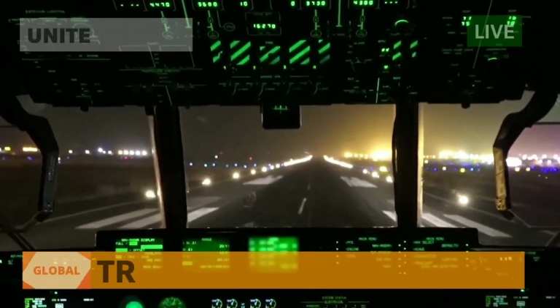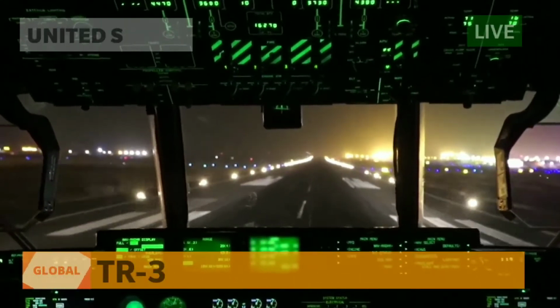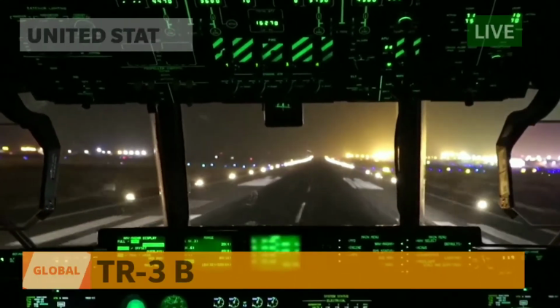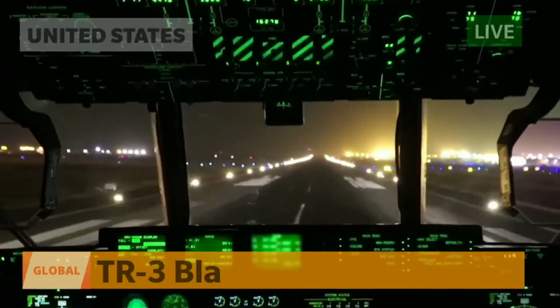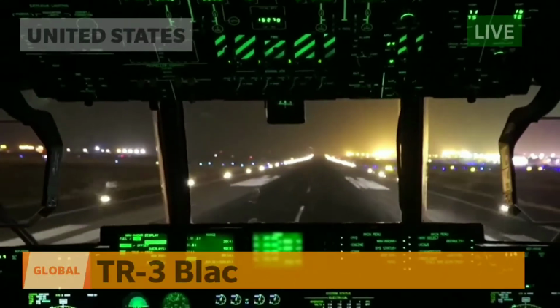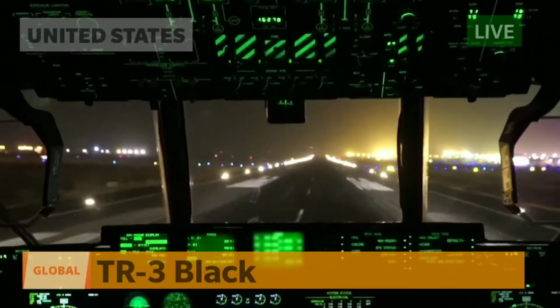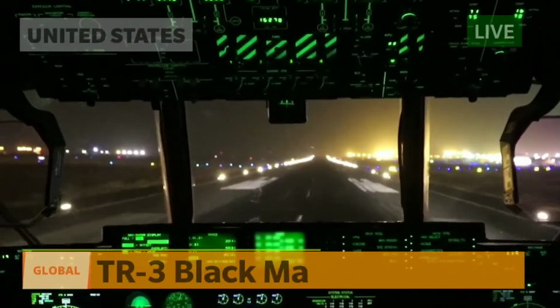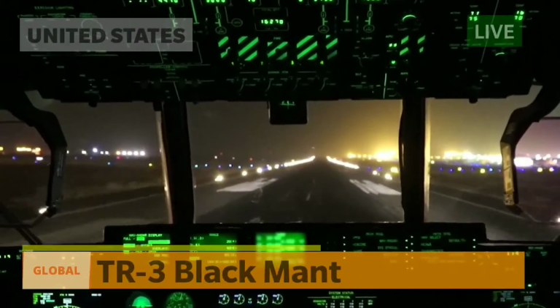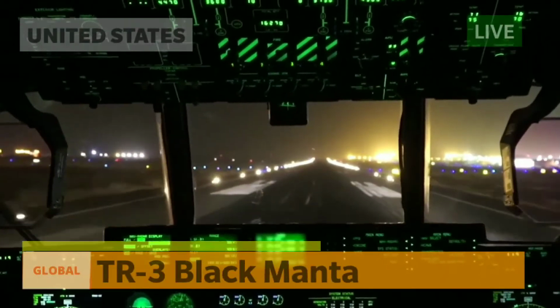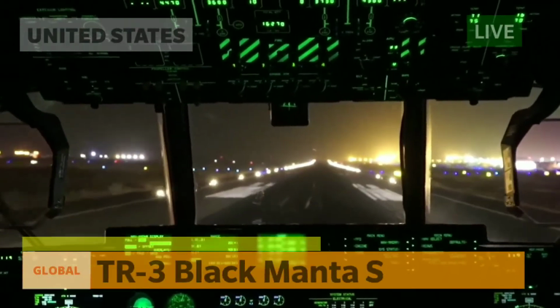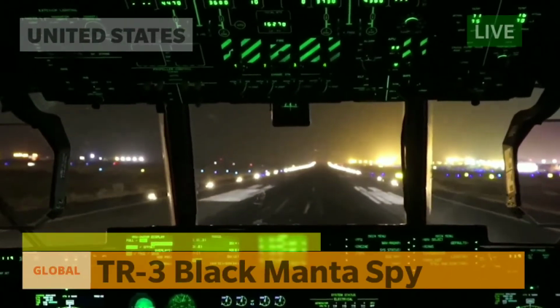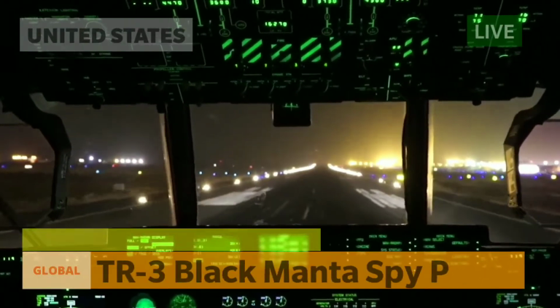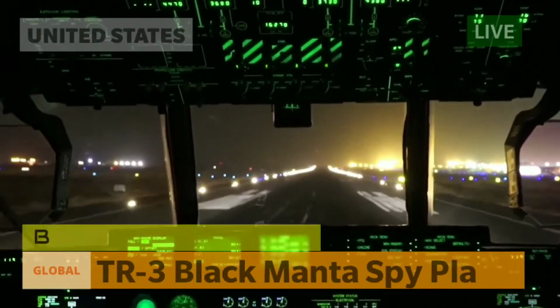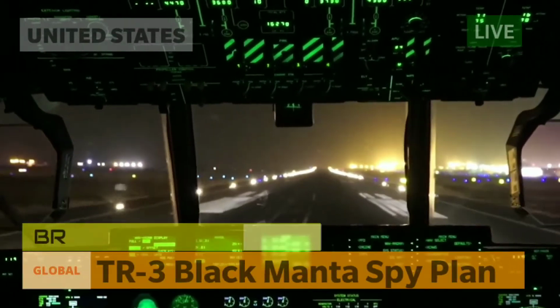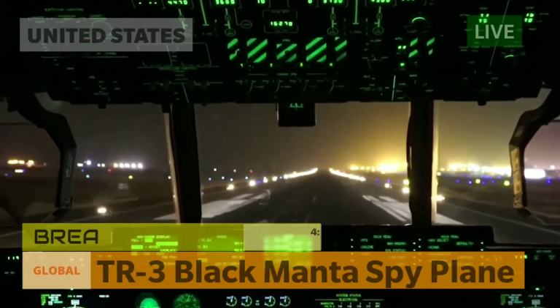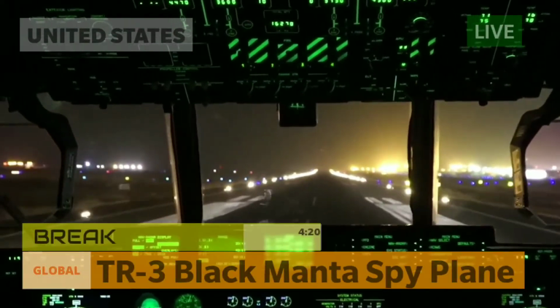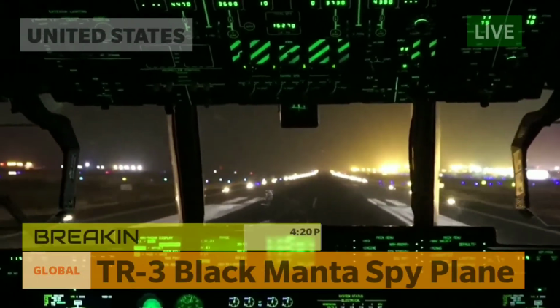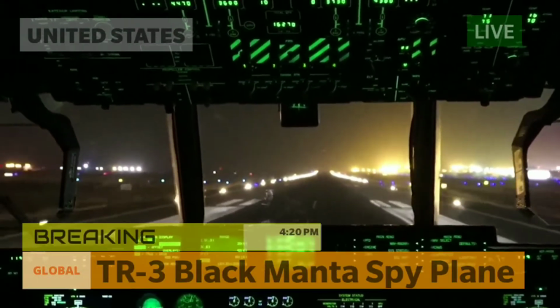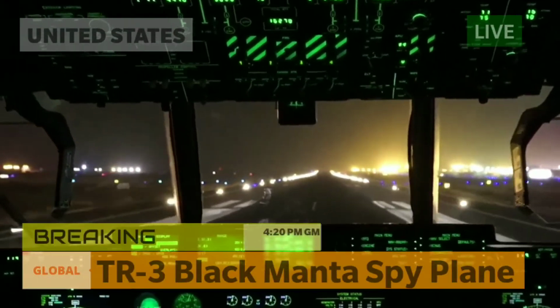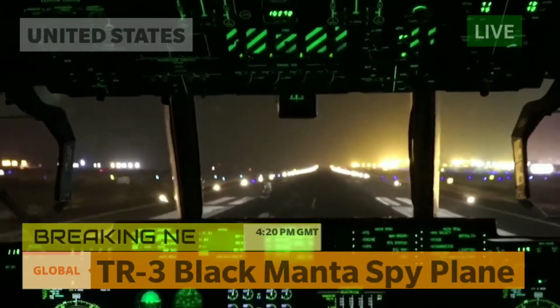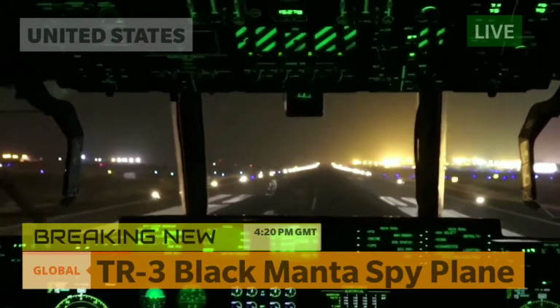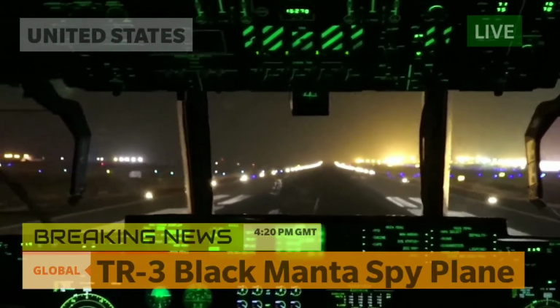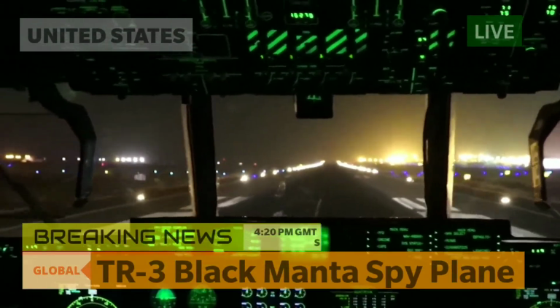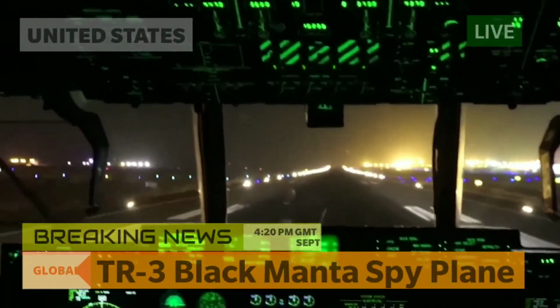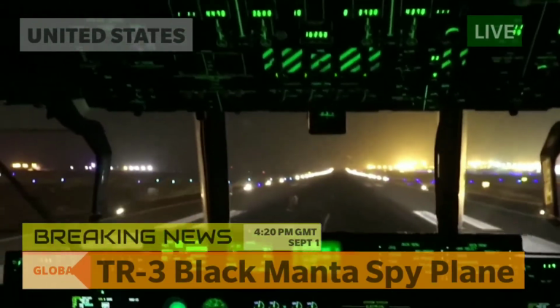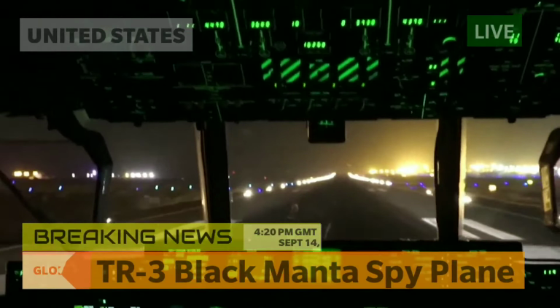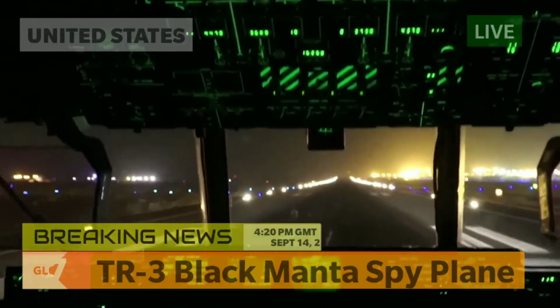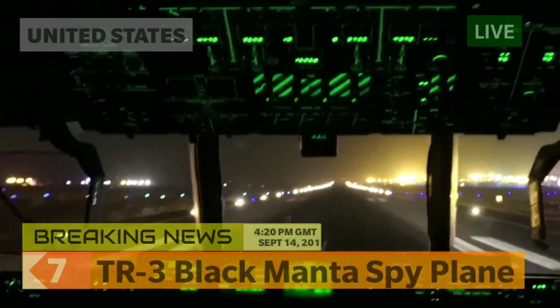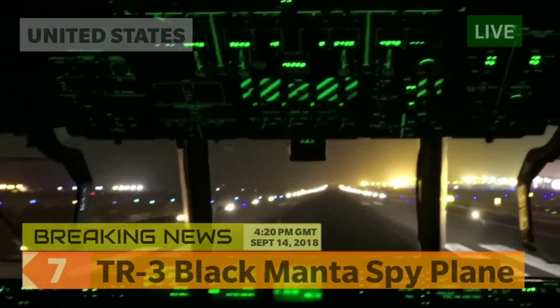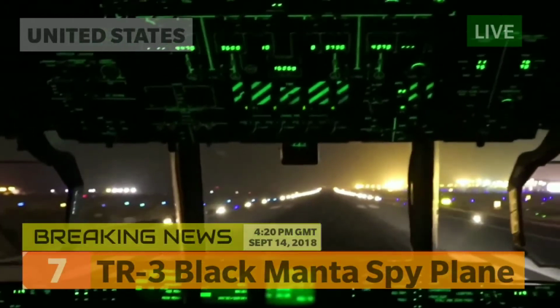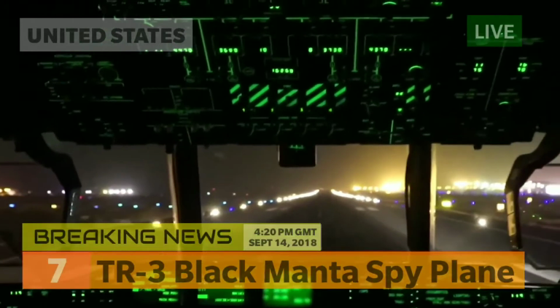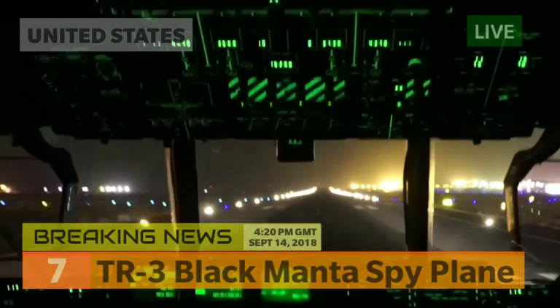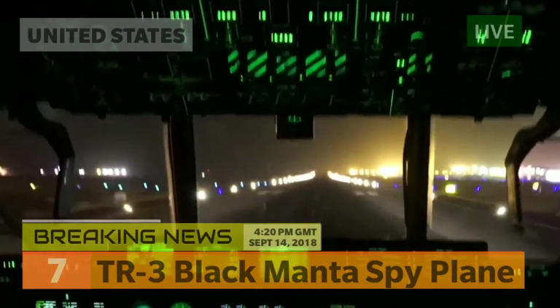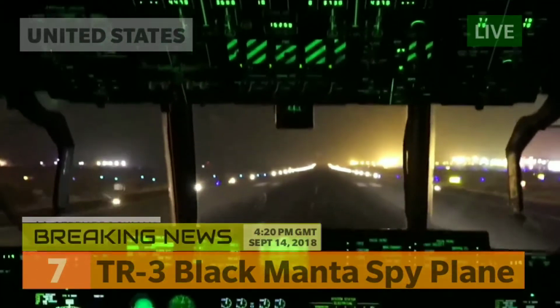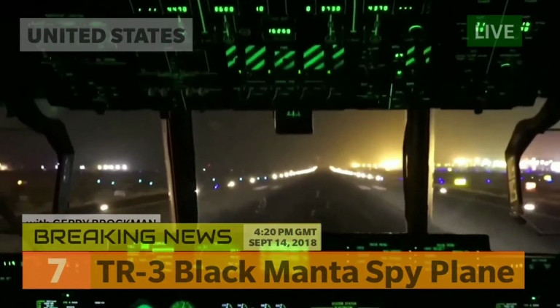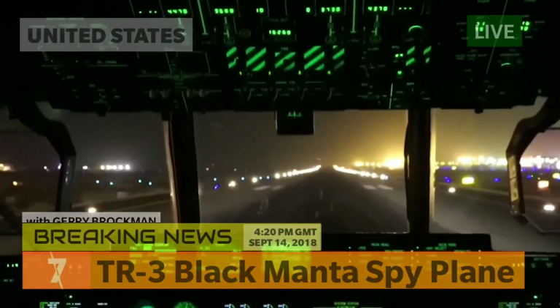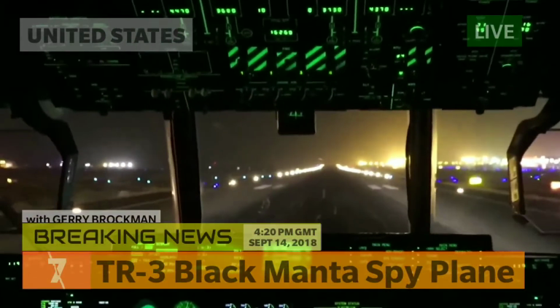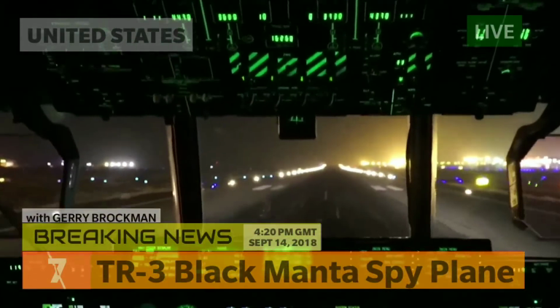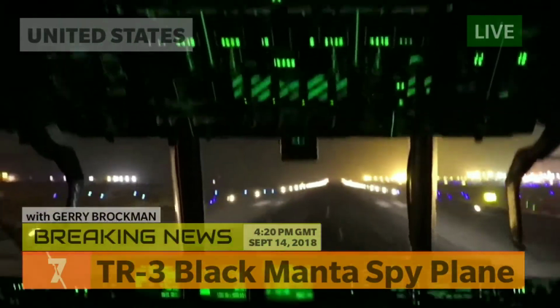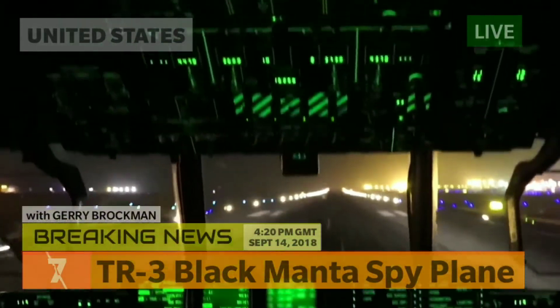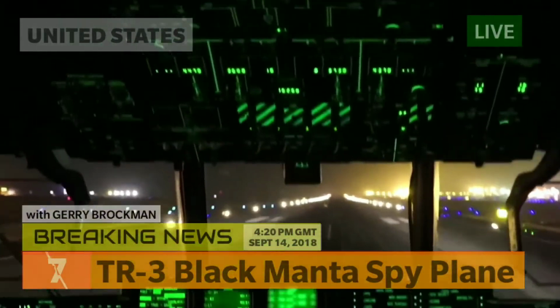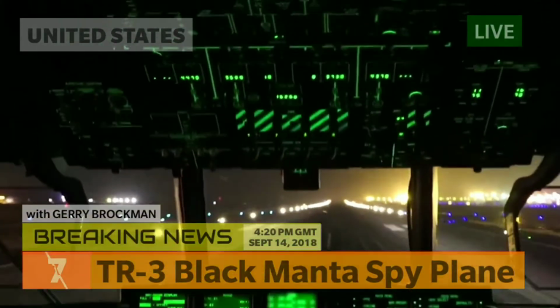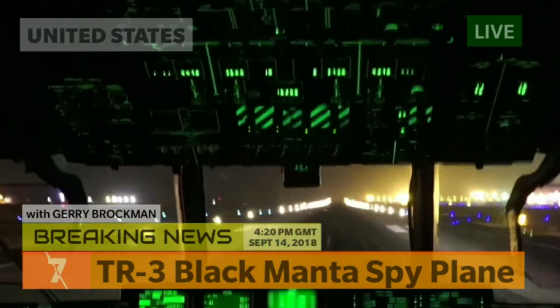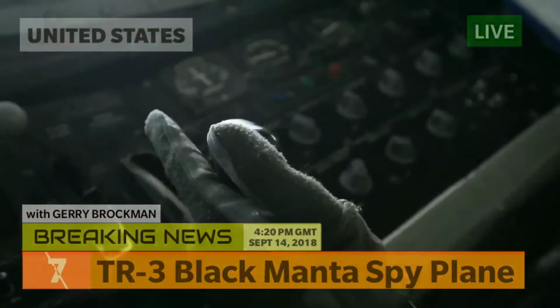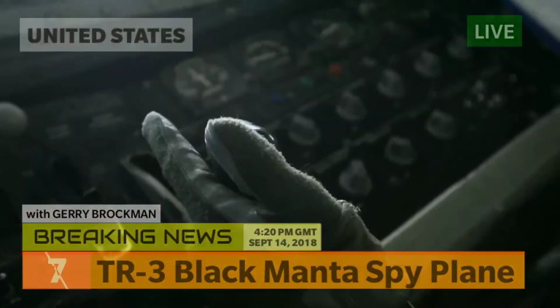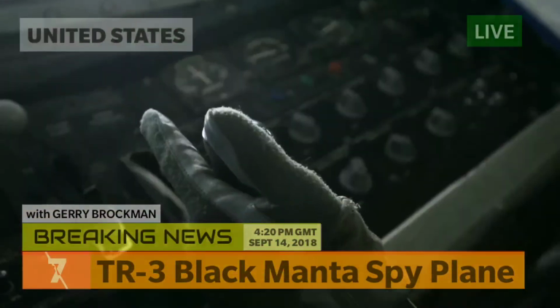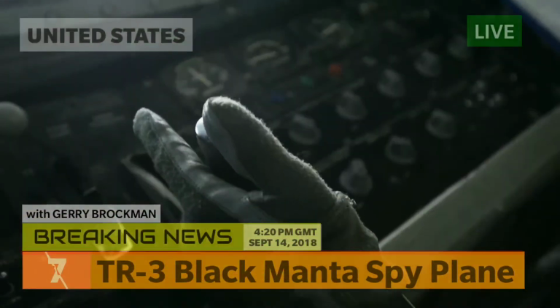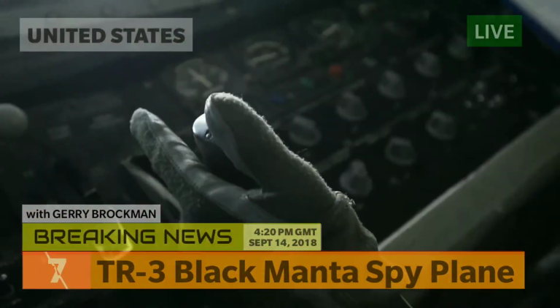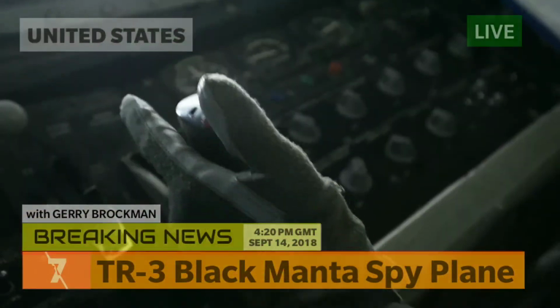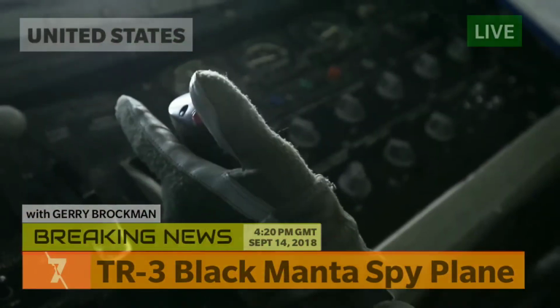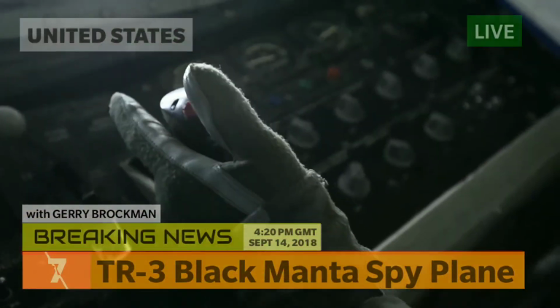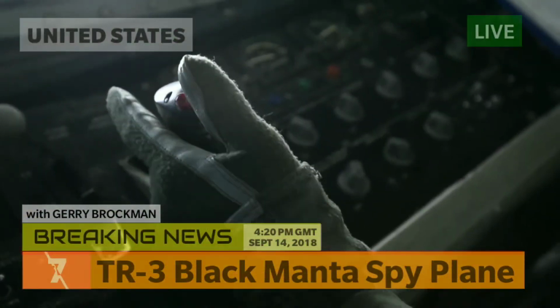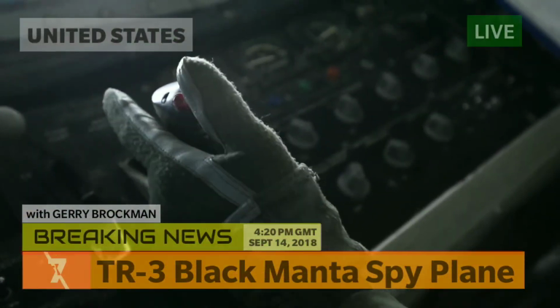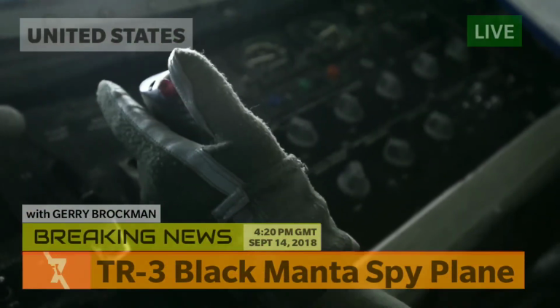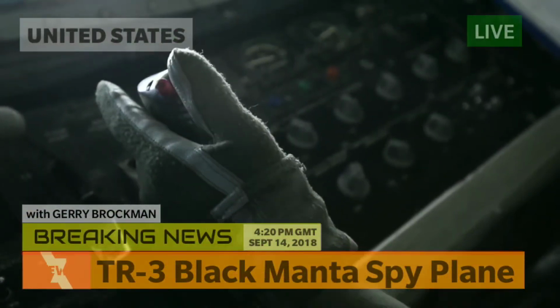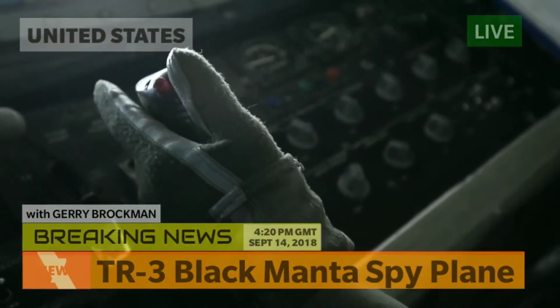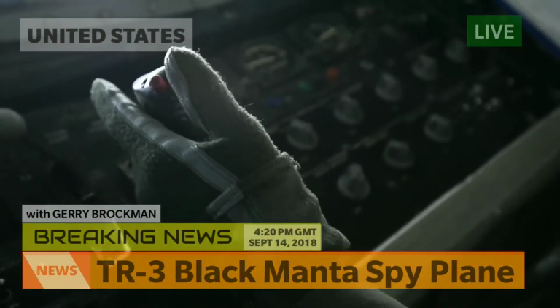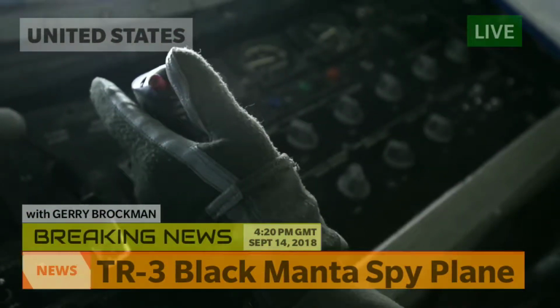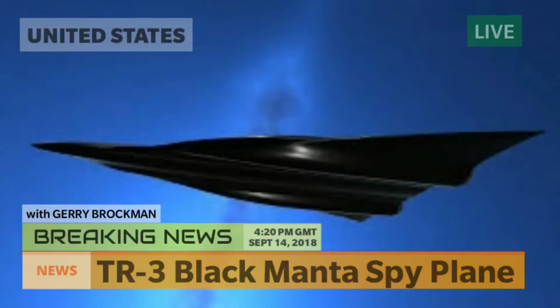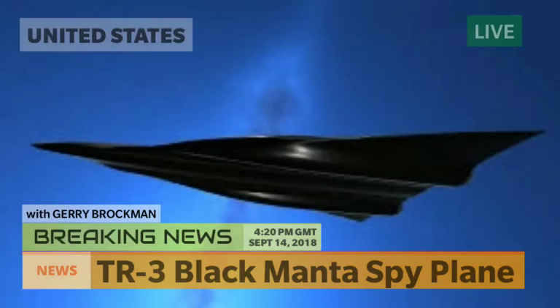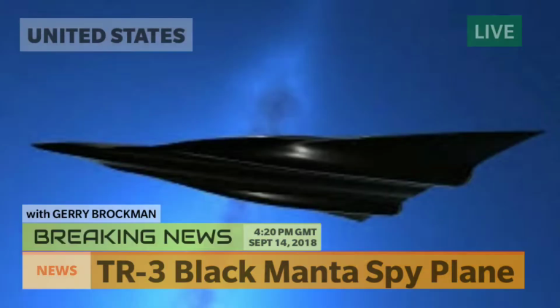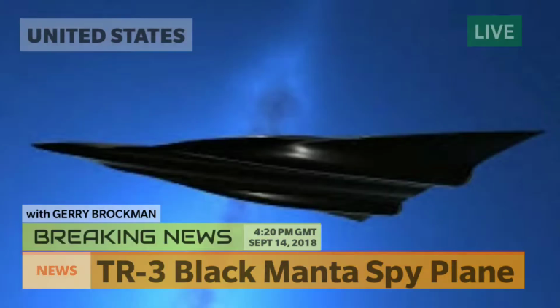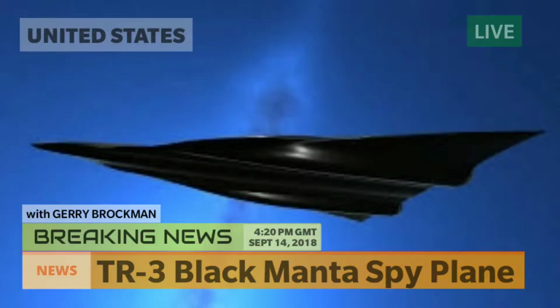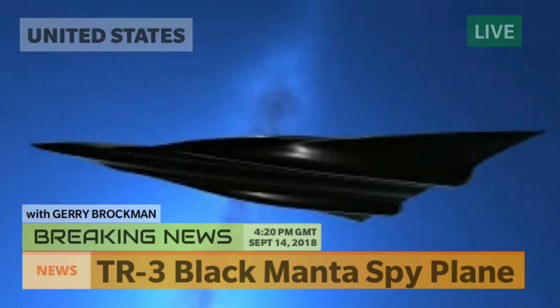Welcome to Breaking Global 7 News for September the 14th, 2018. I'm Jerry Brockman.